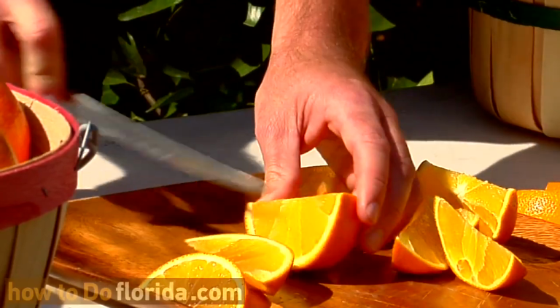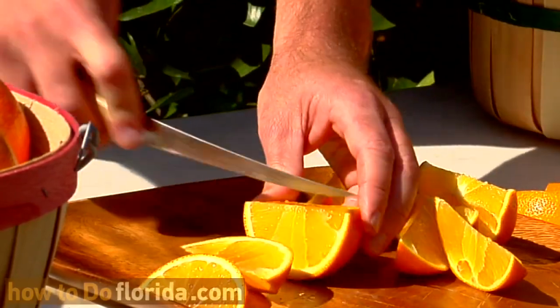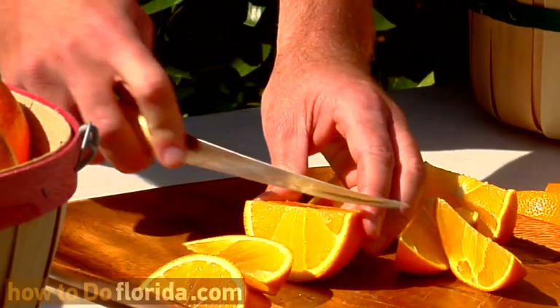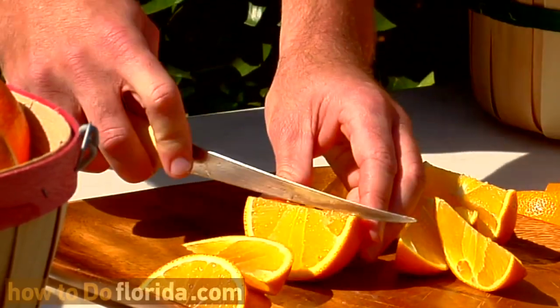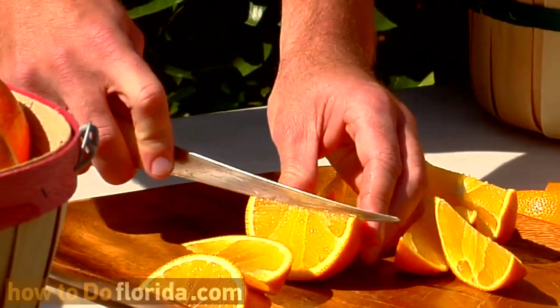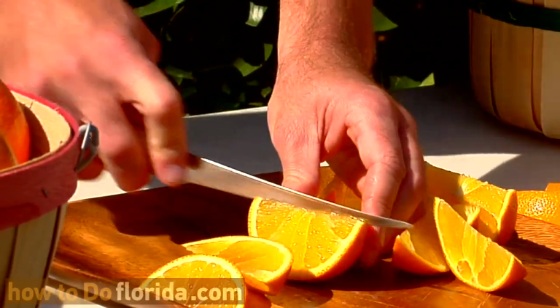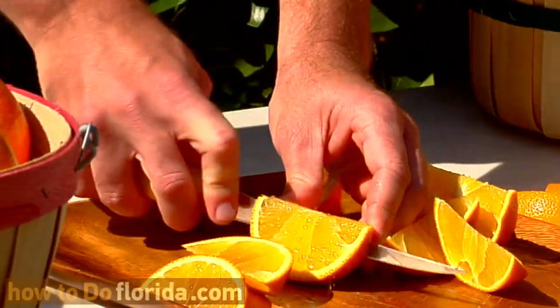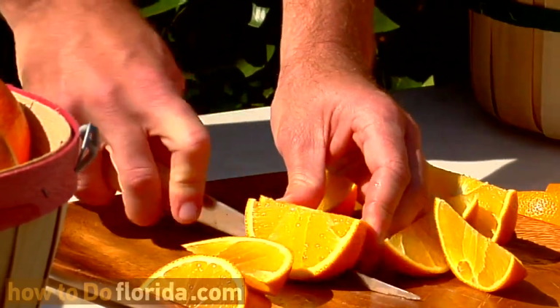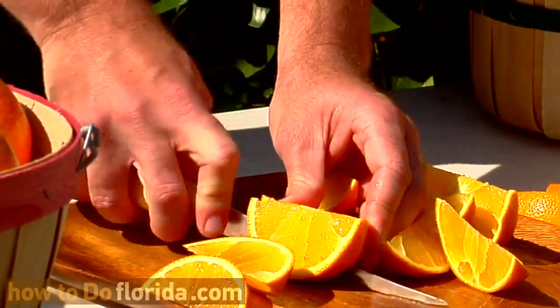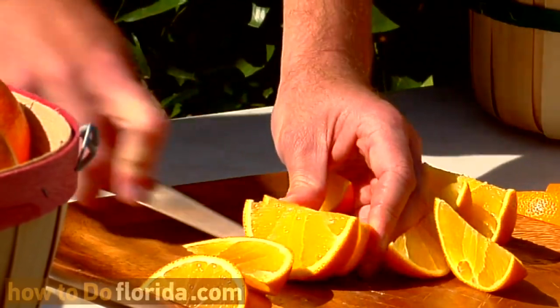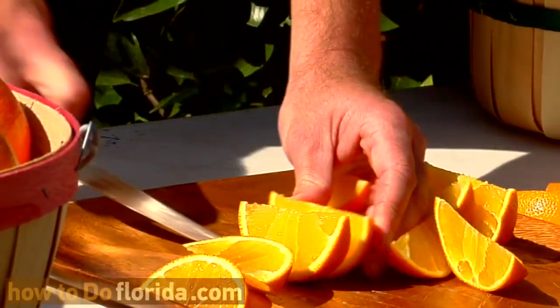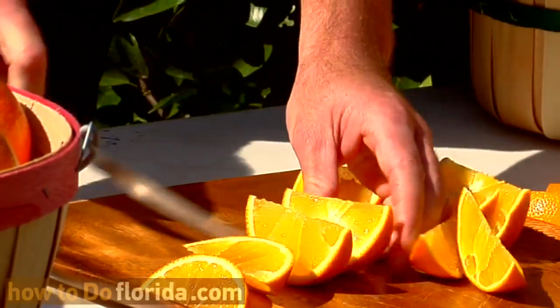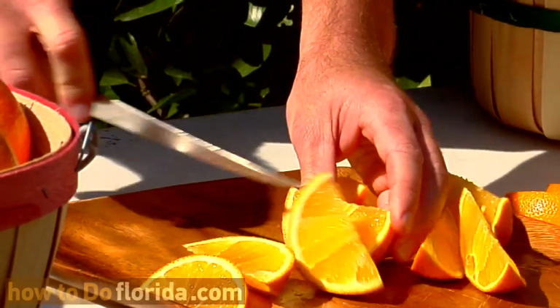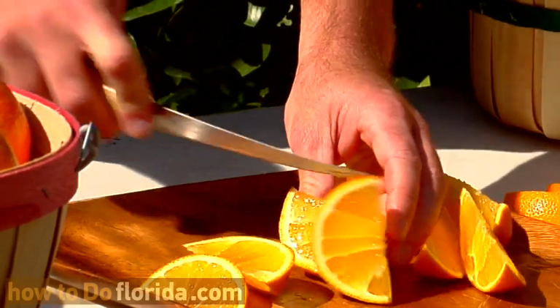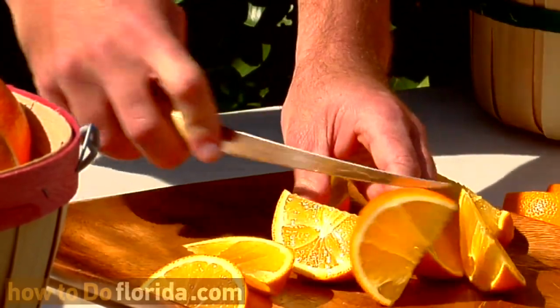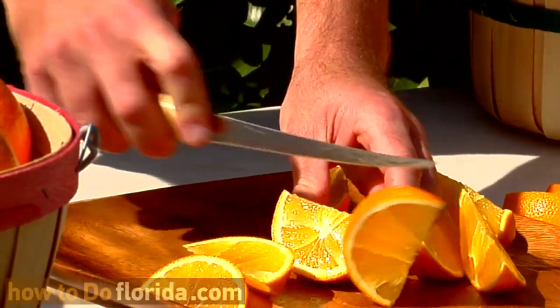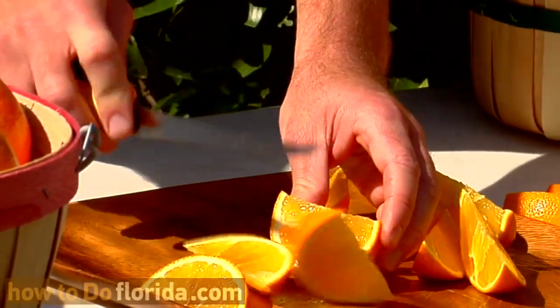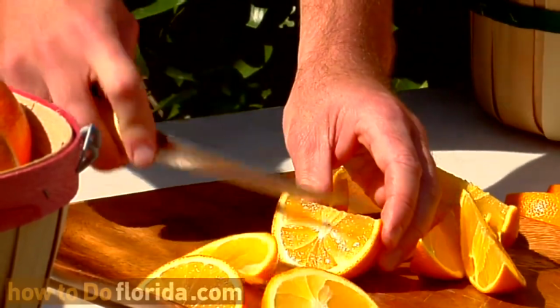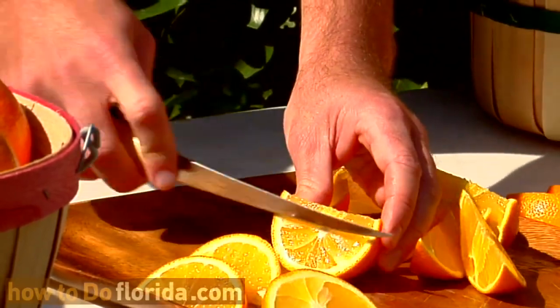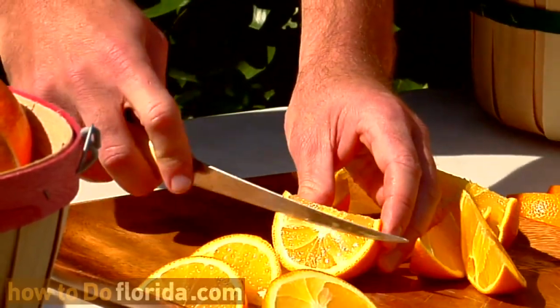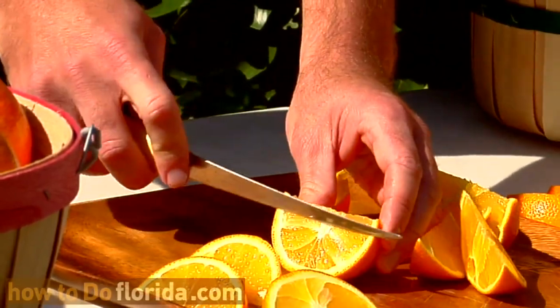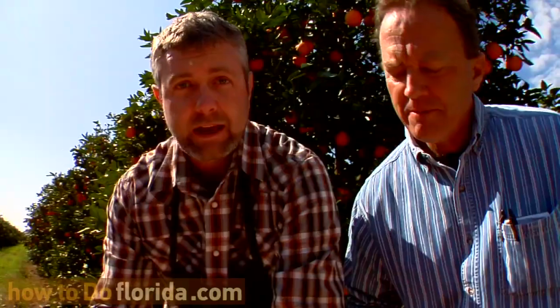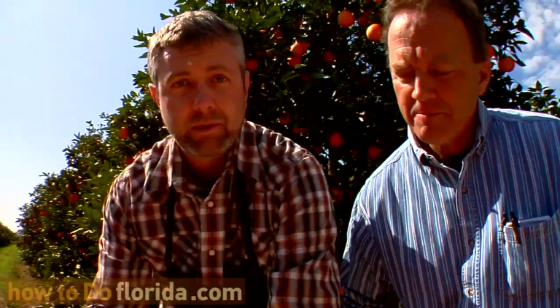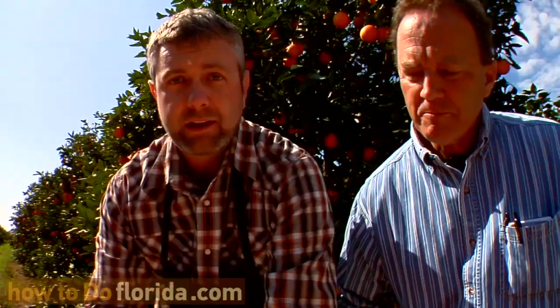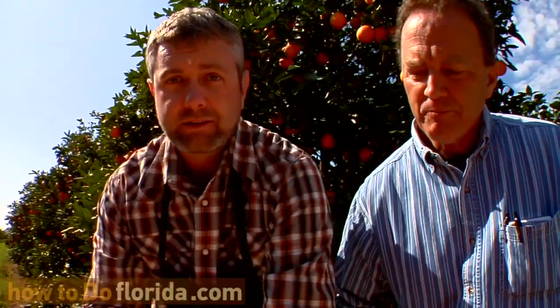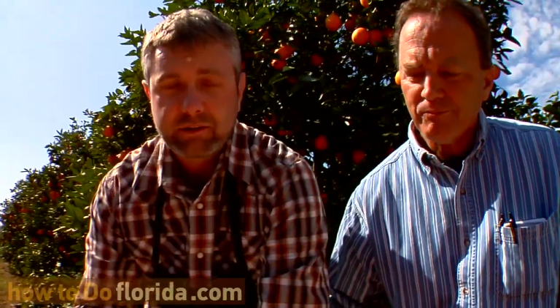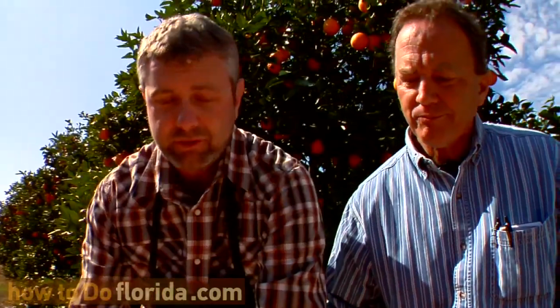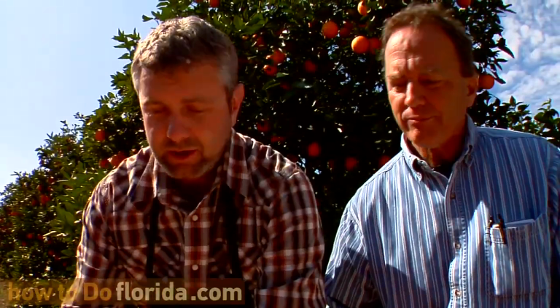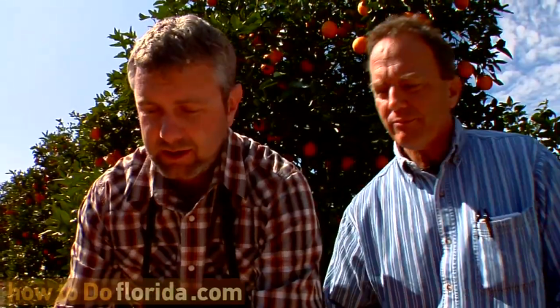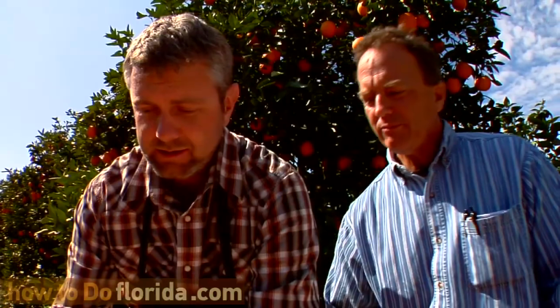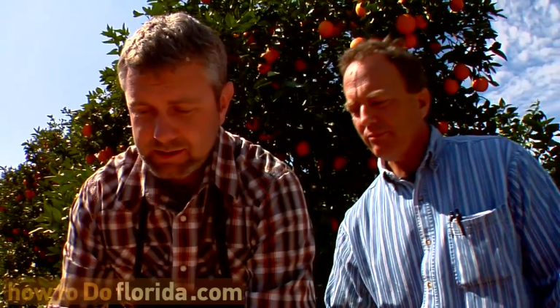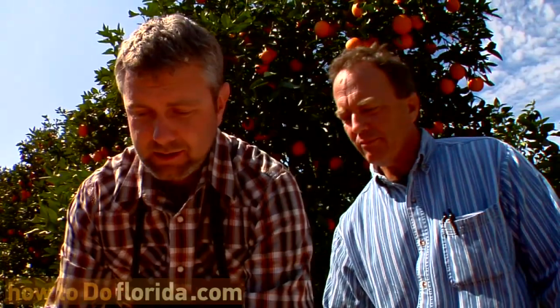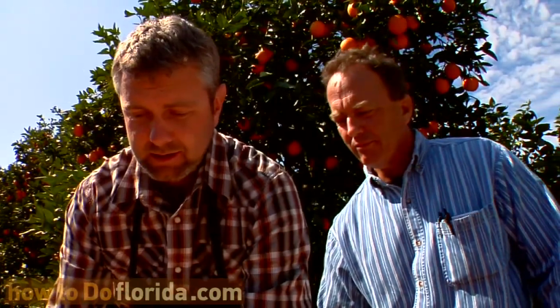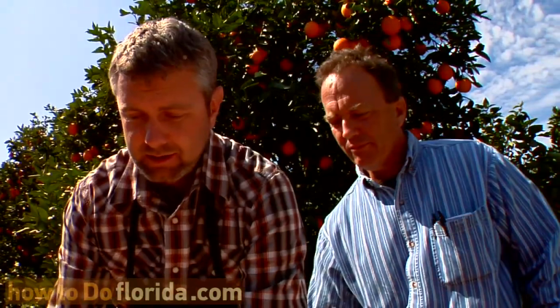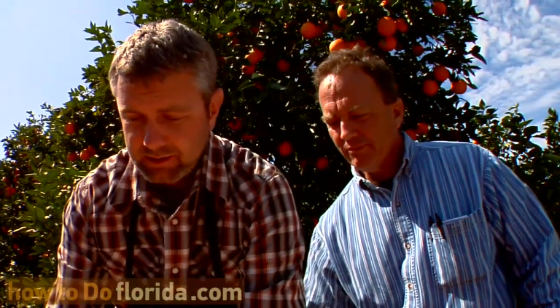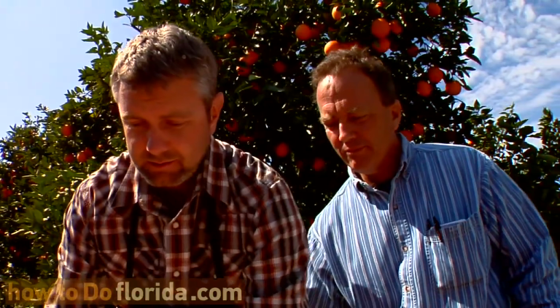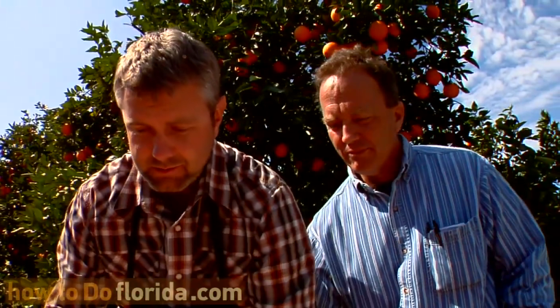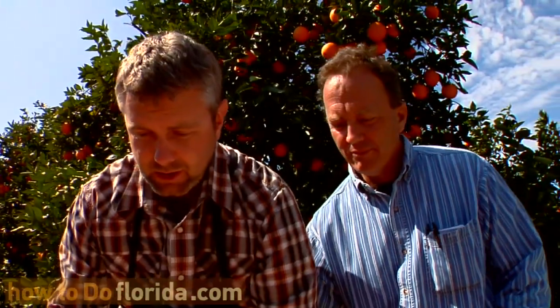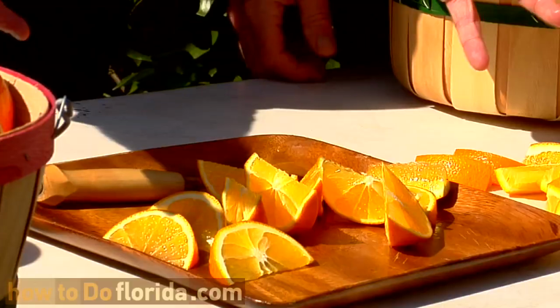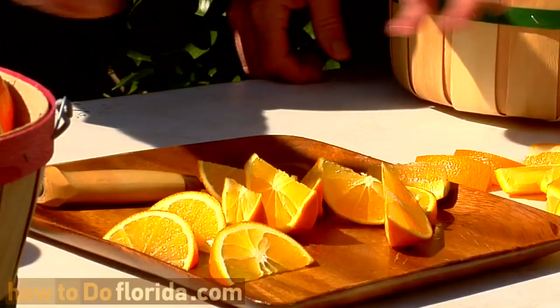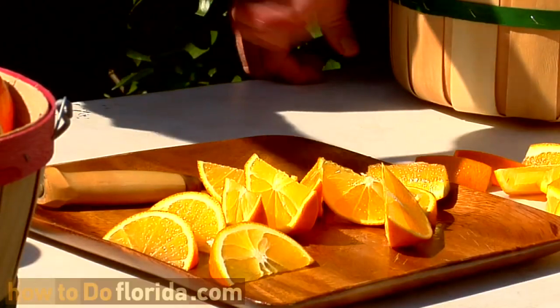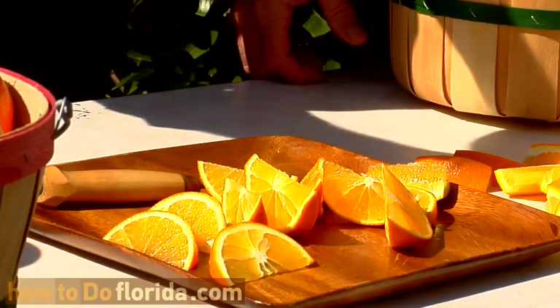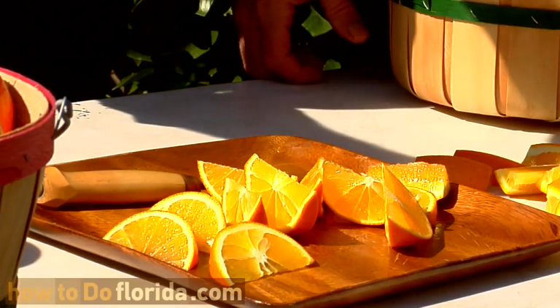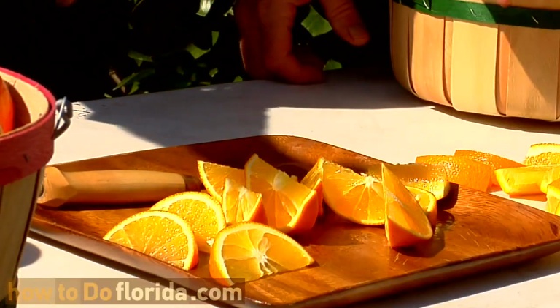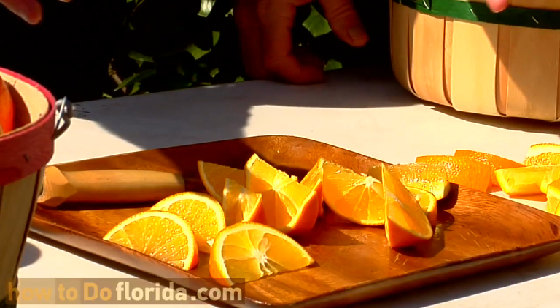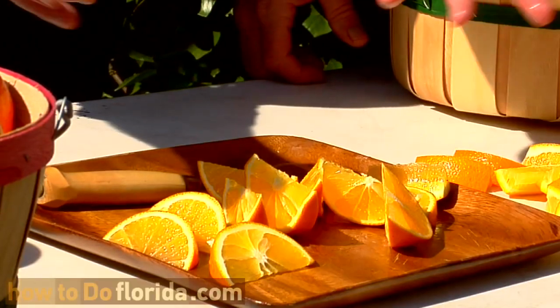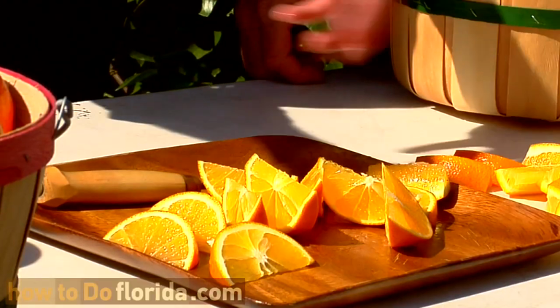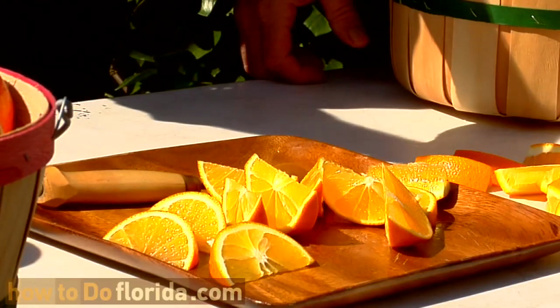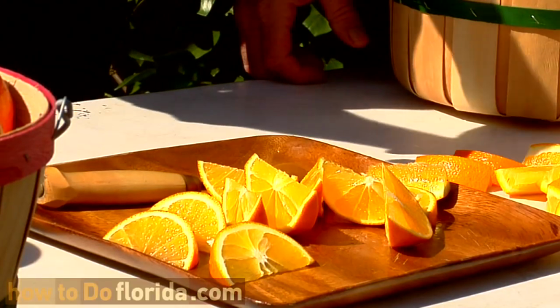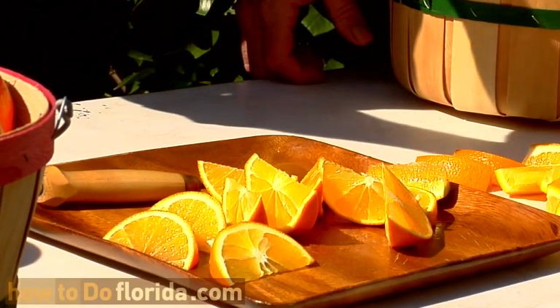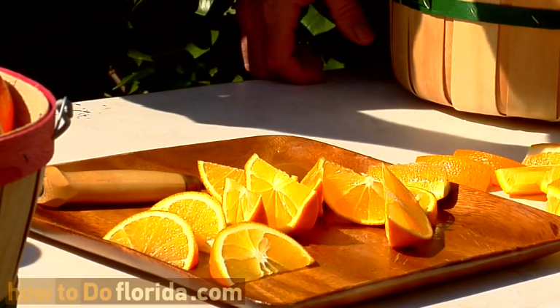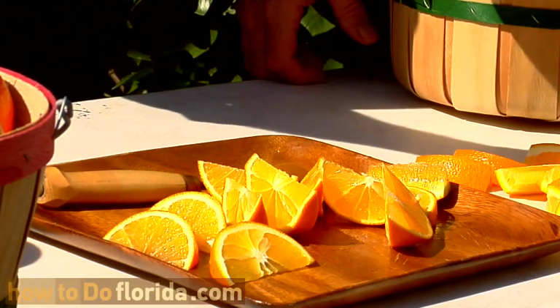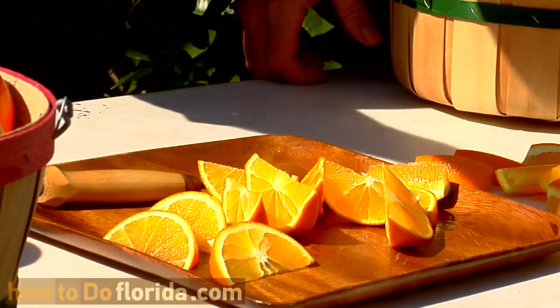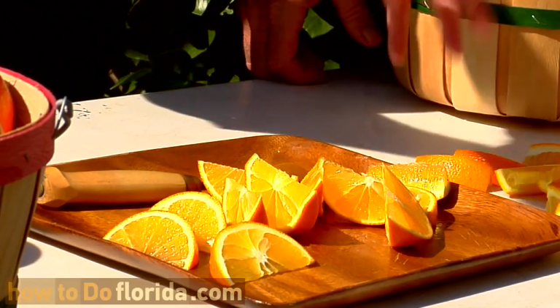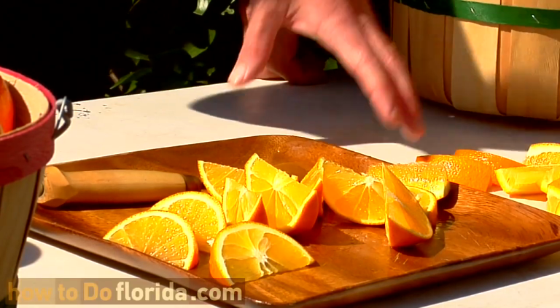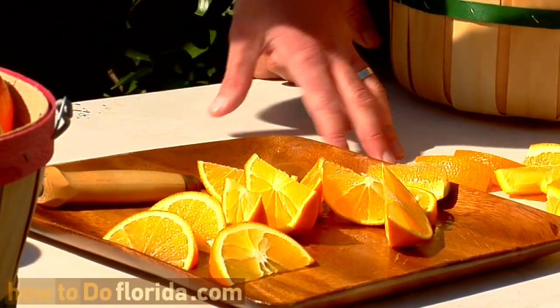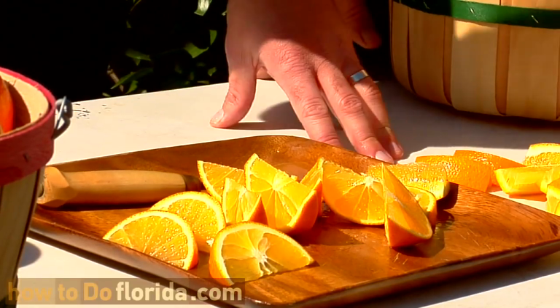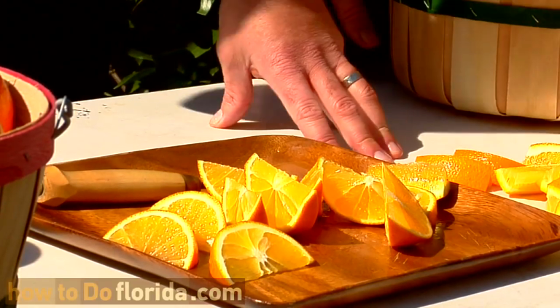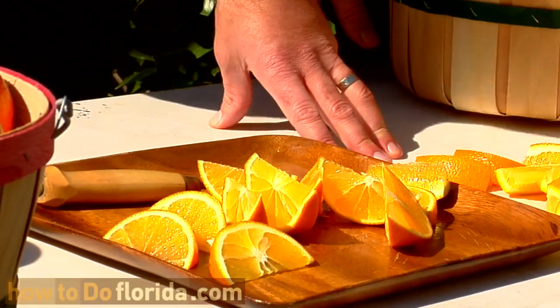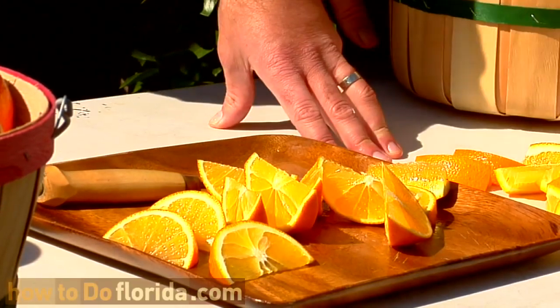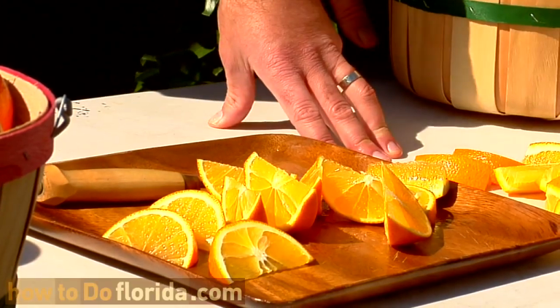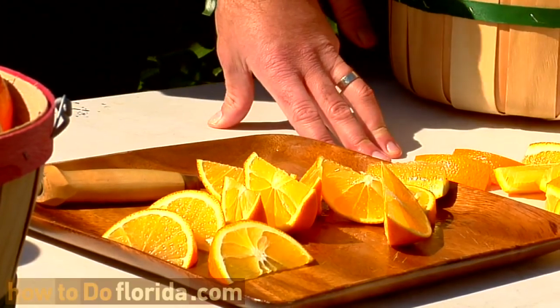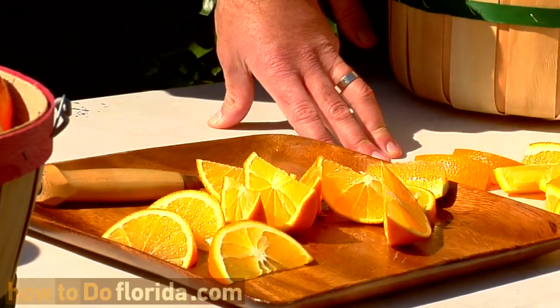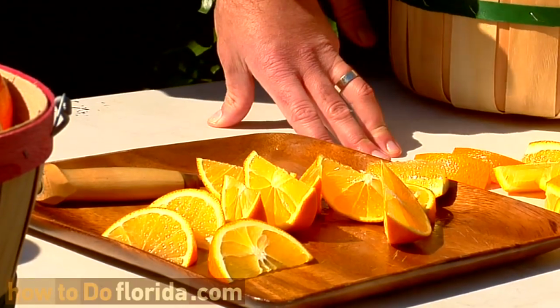A couple different ways to serve oranges to your family, to your friends. Cut it up, have it out. I guarantee you won't get sick as much.